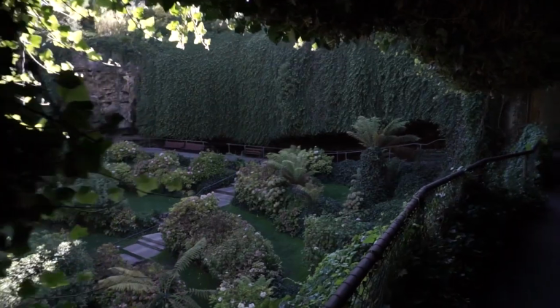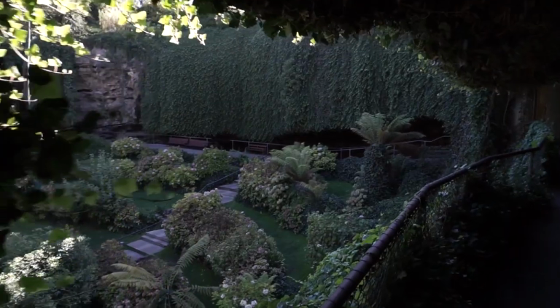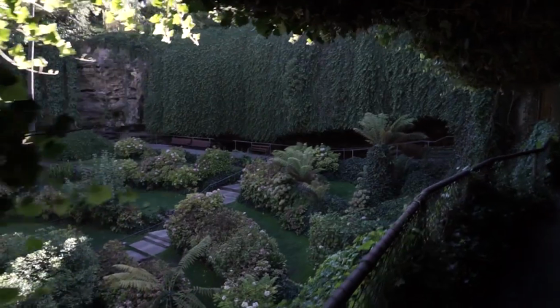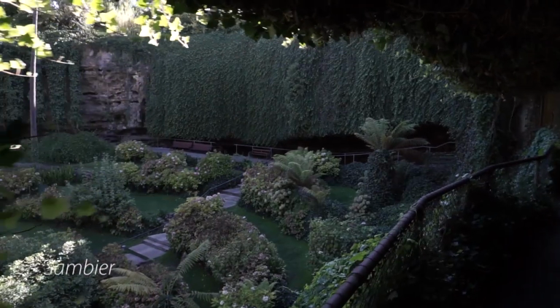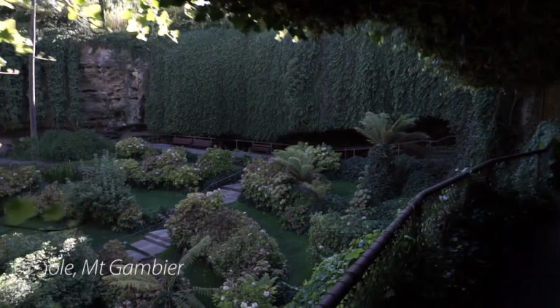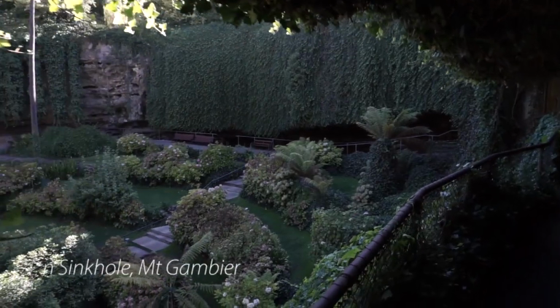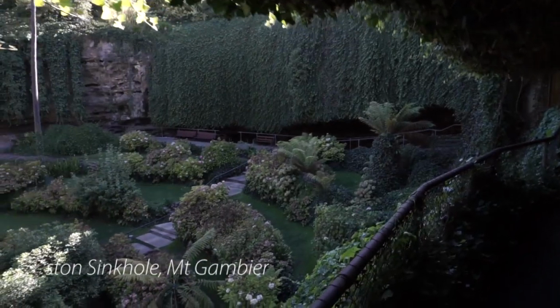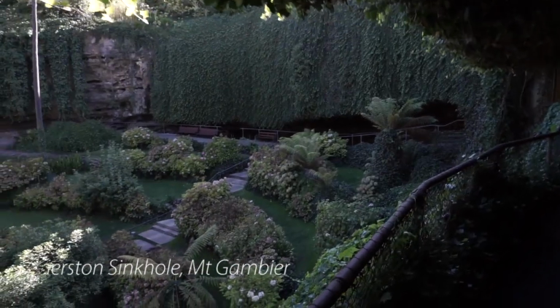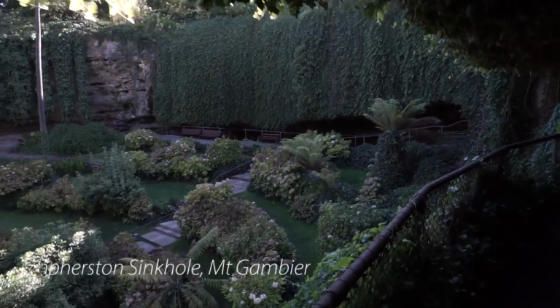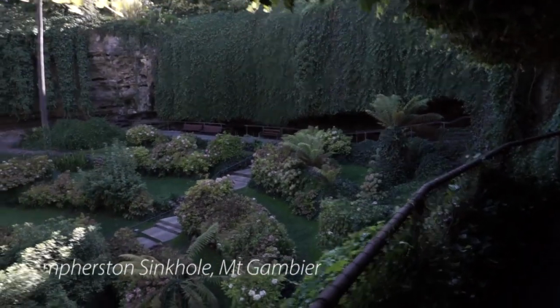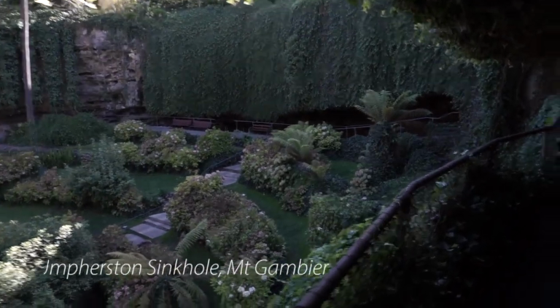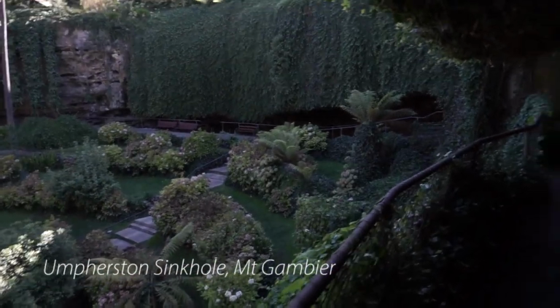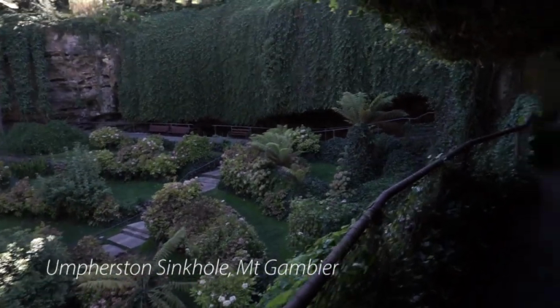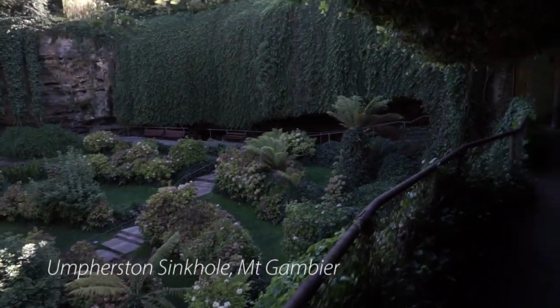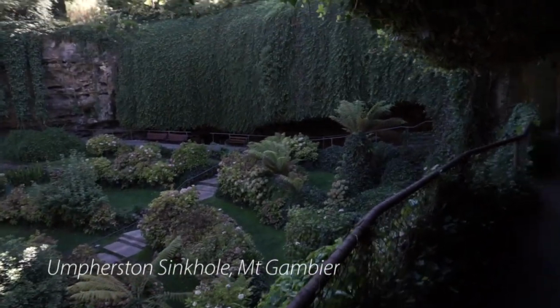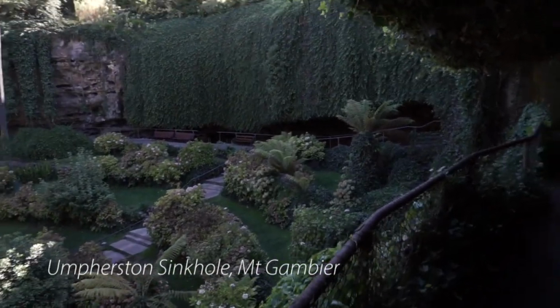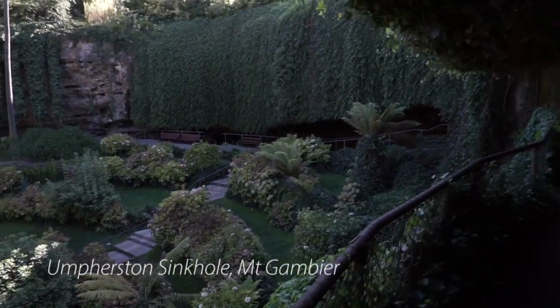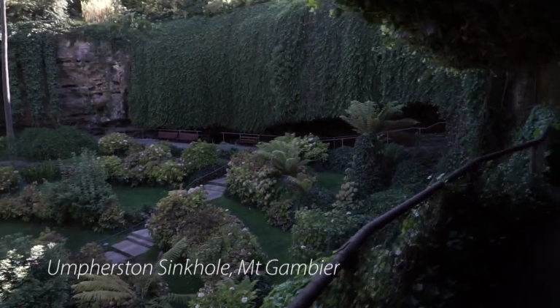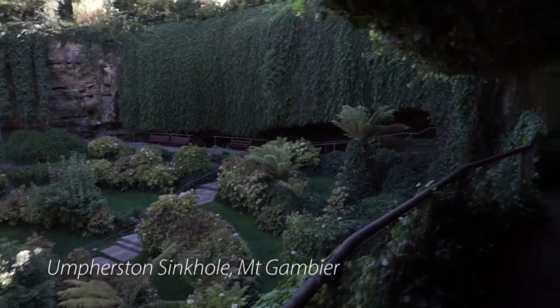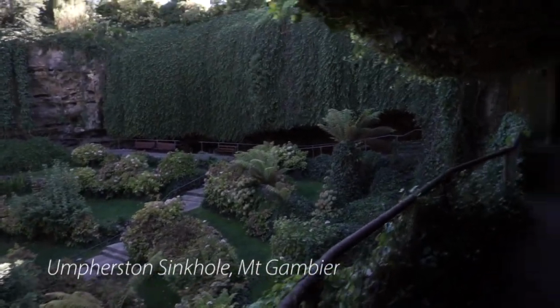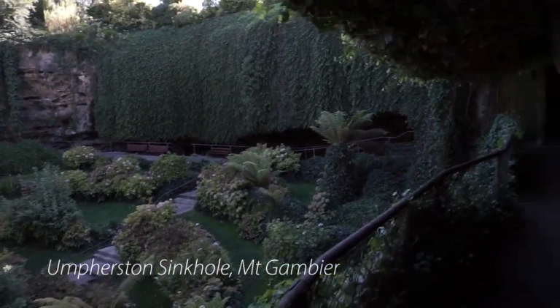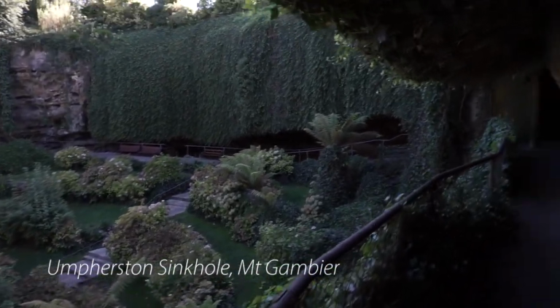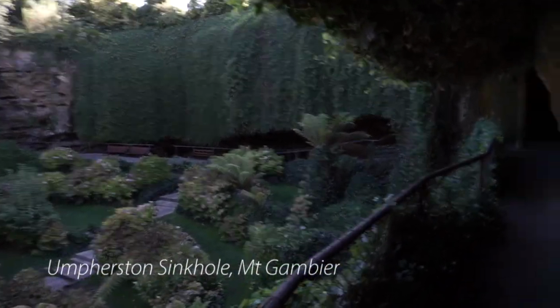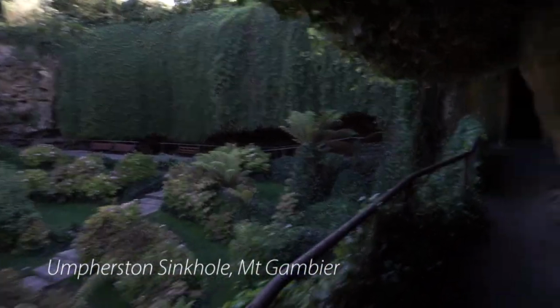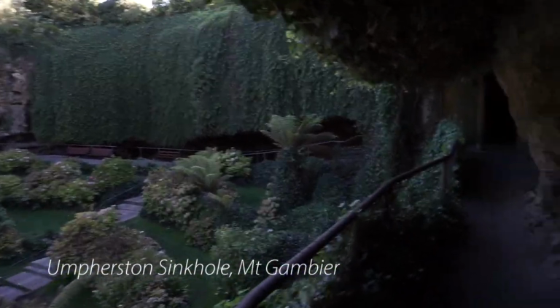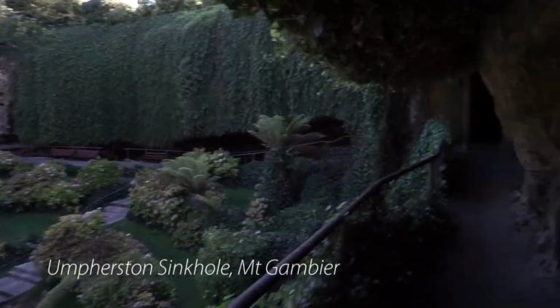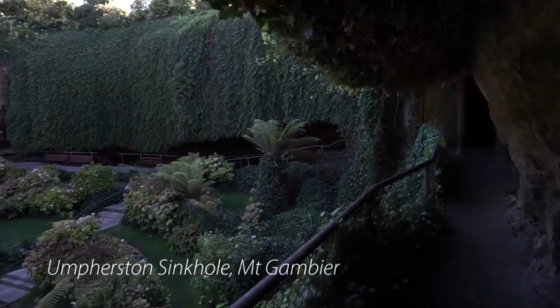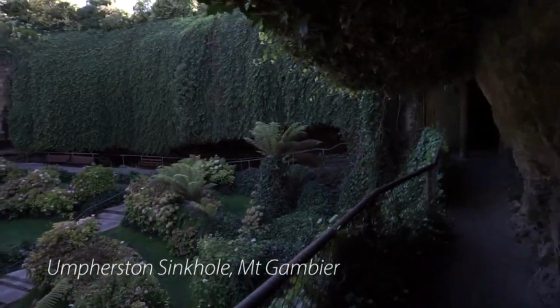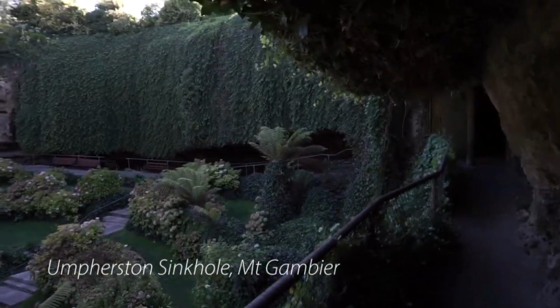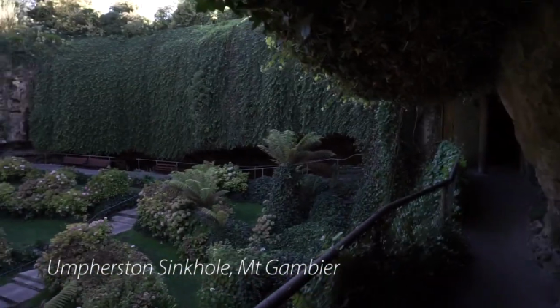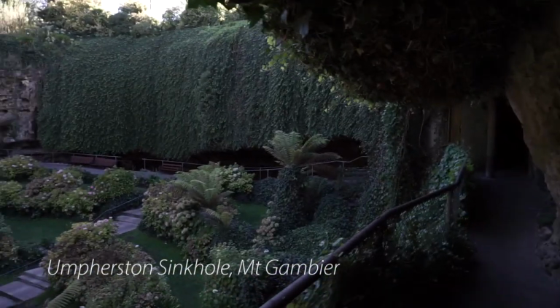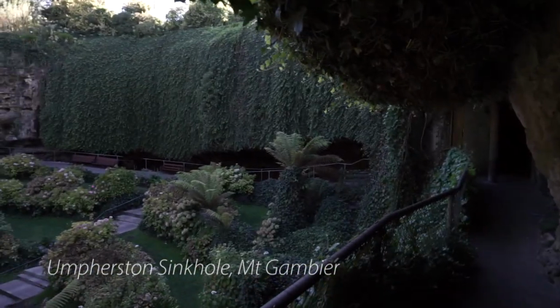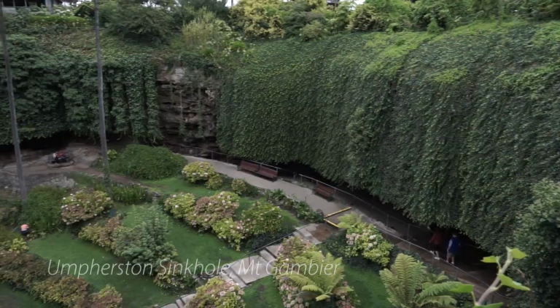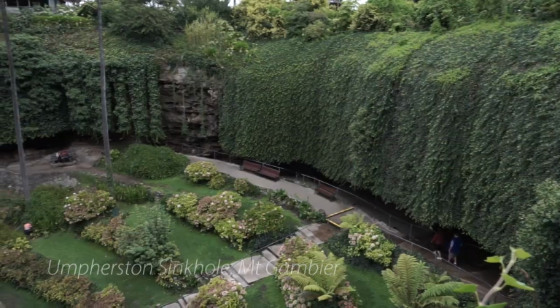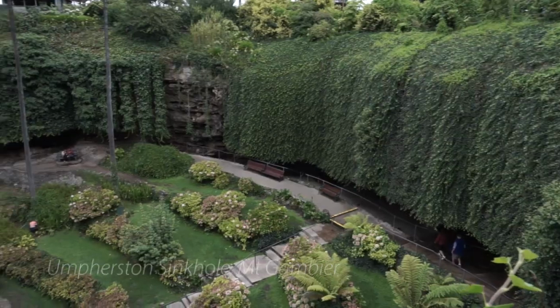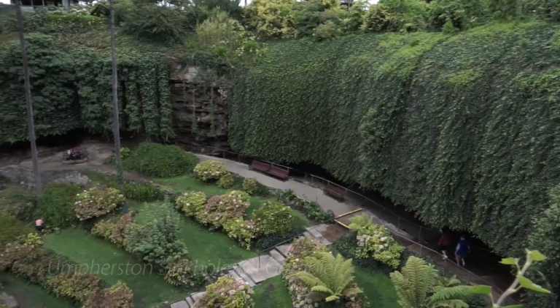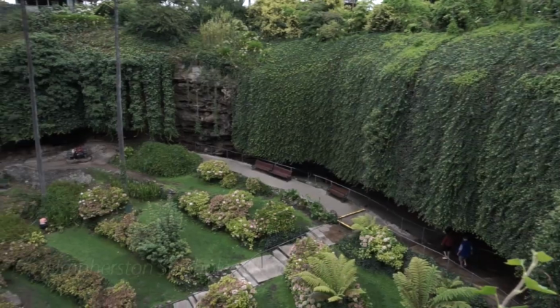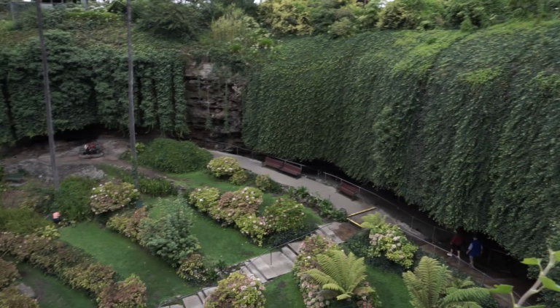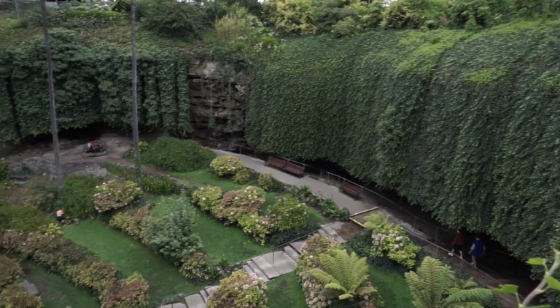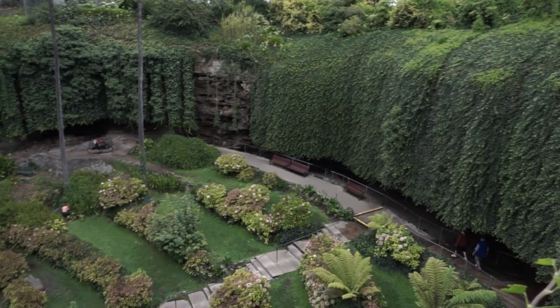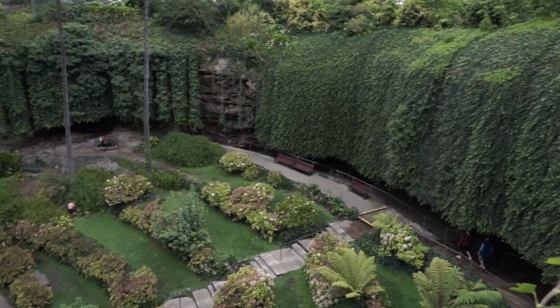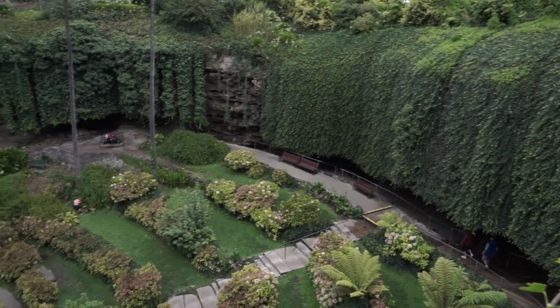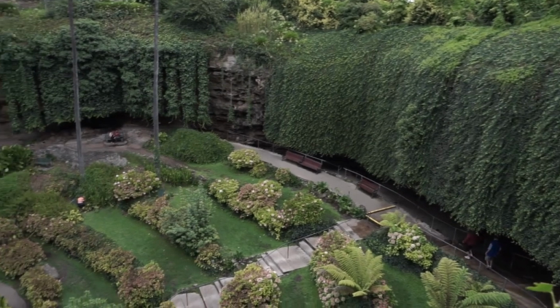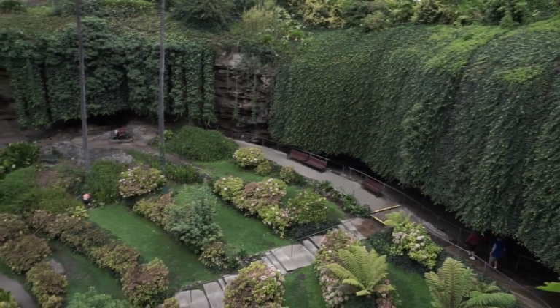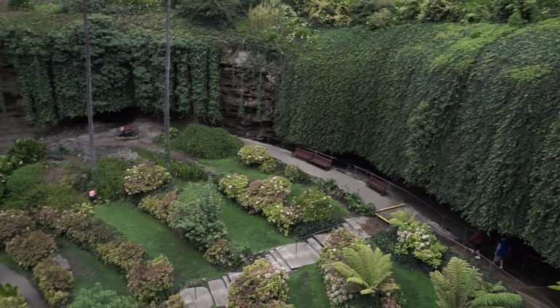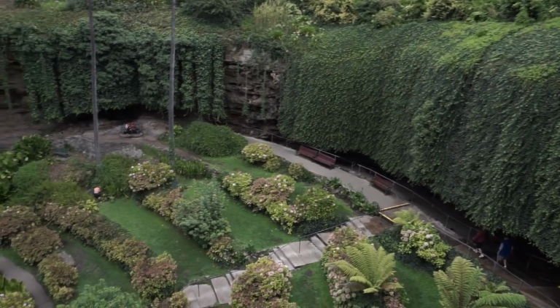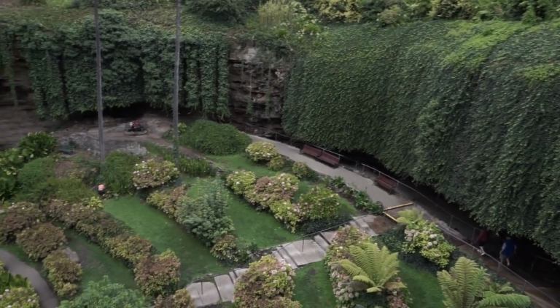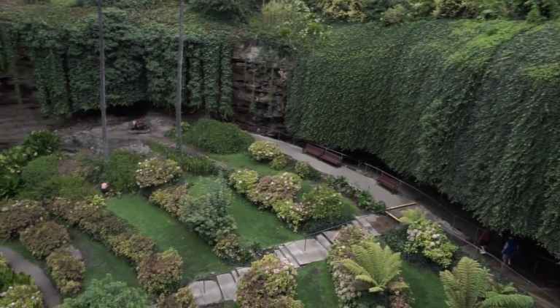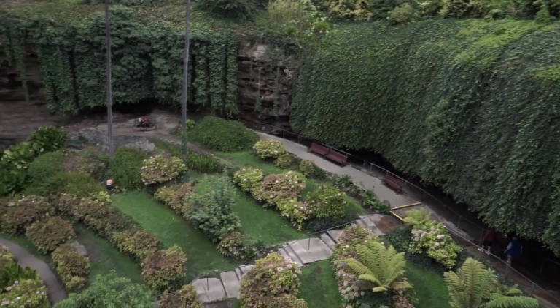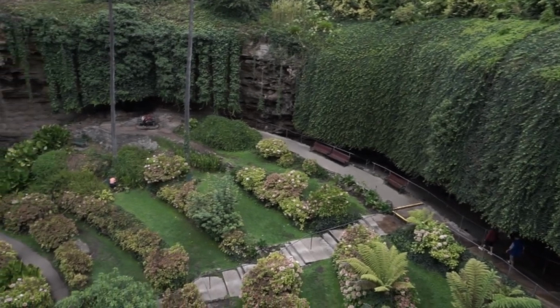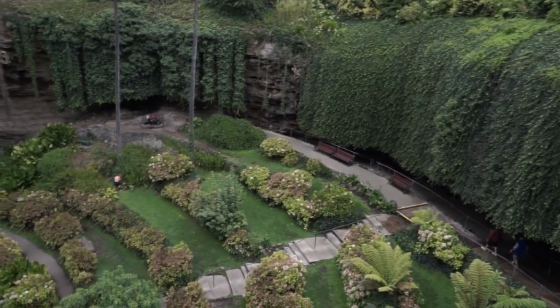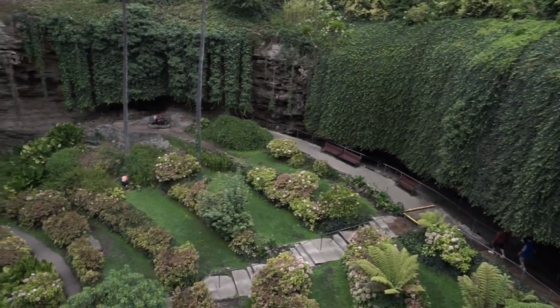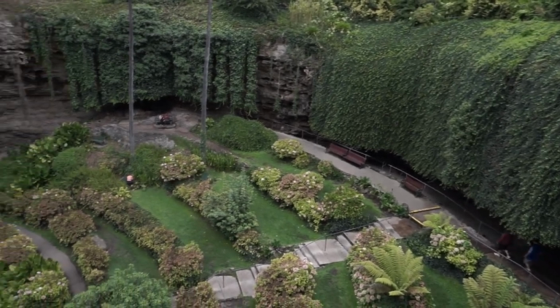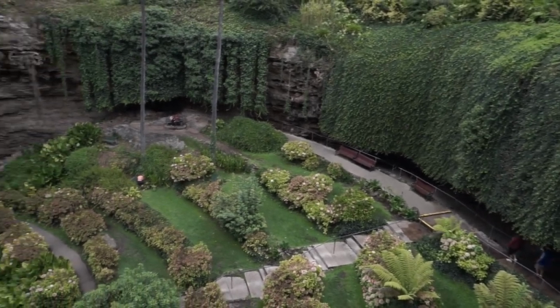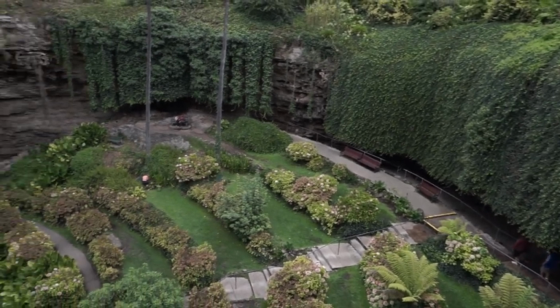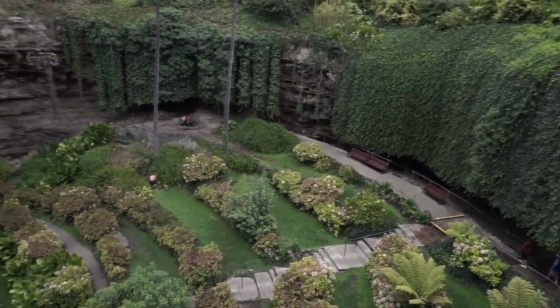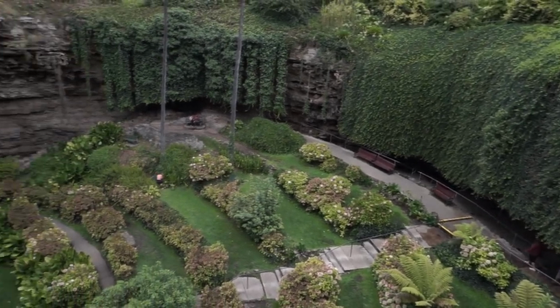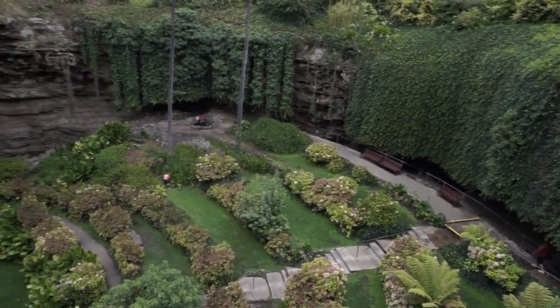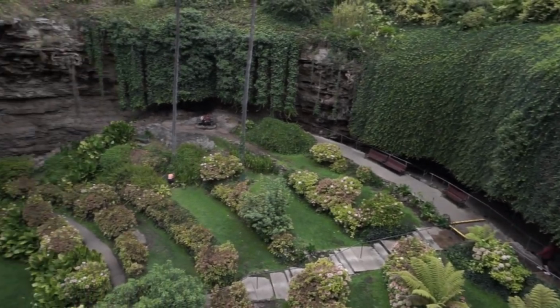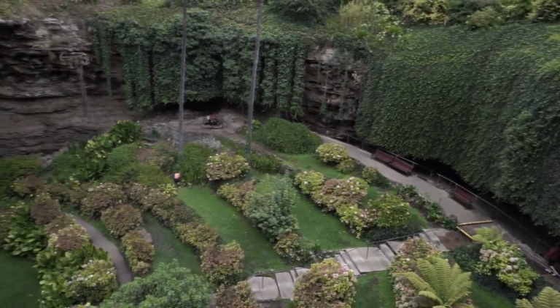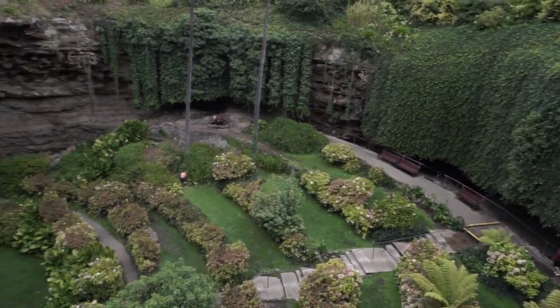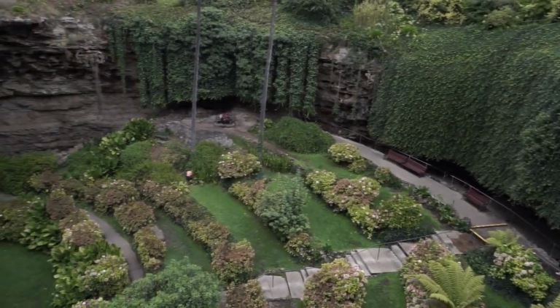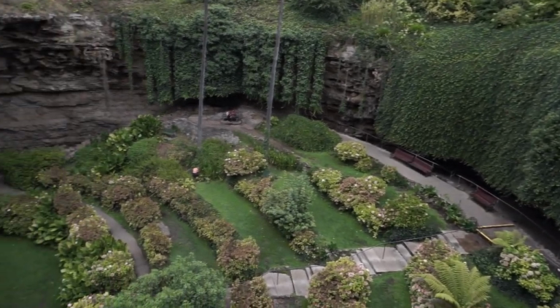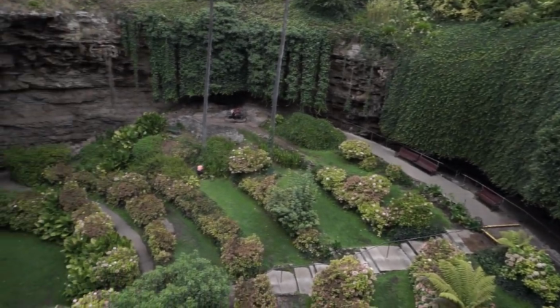First stop, we headed off to Umpherston Sinkhole to check out the beautiful gardens there.